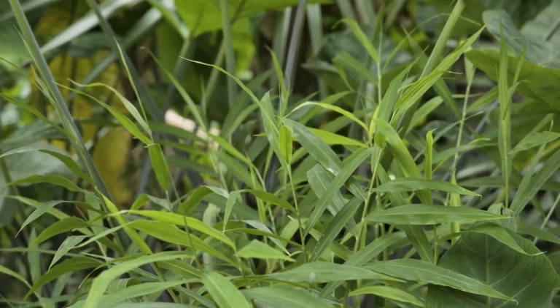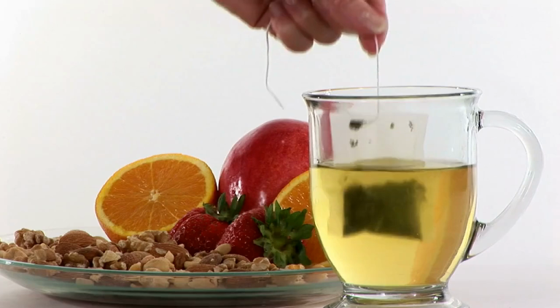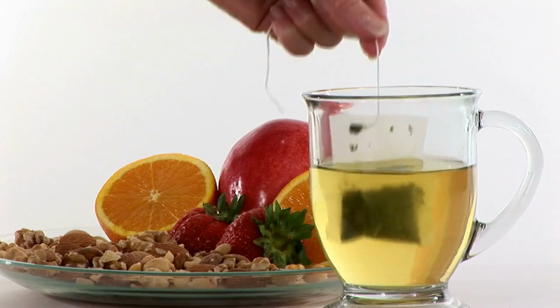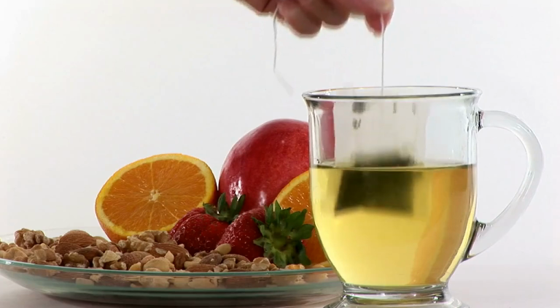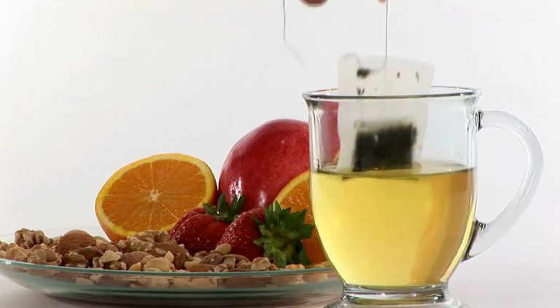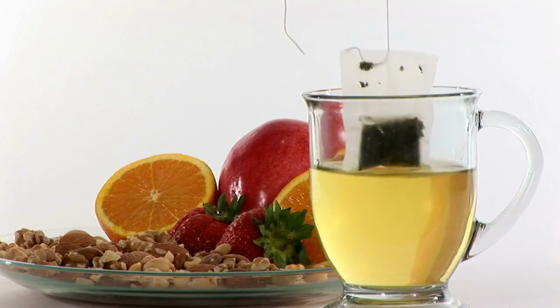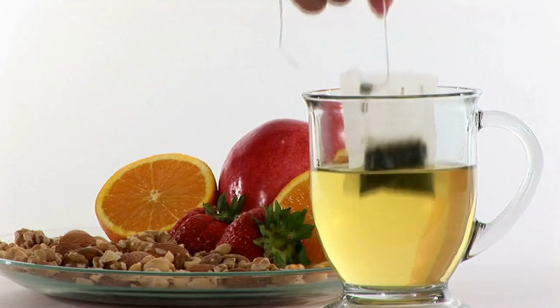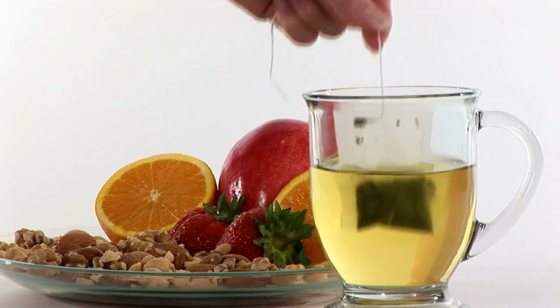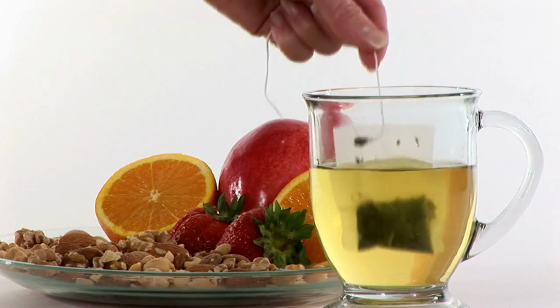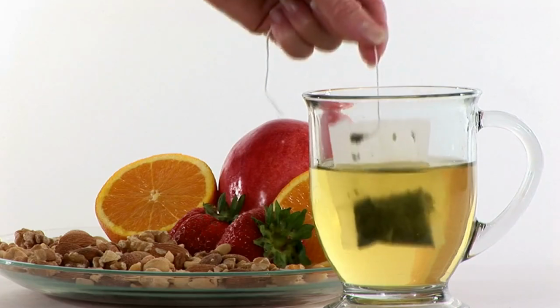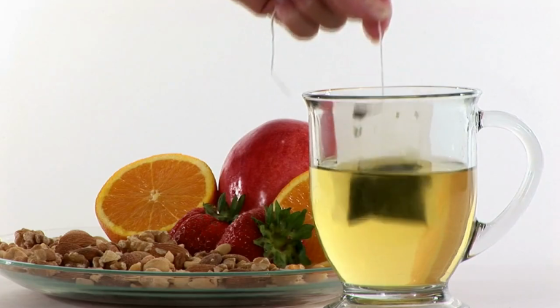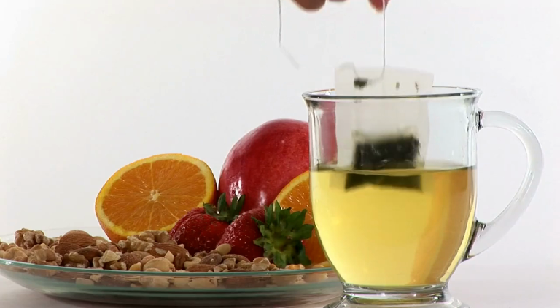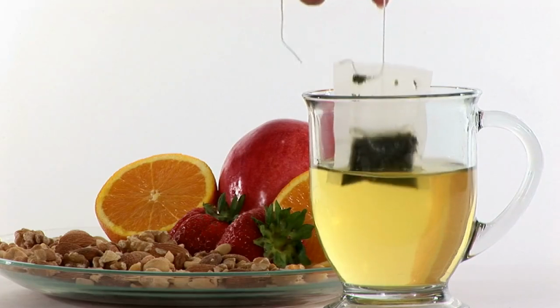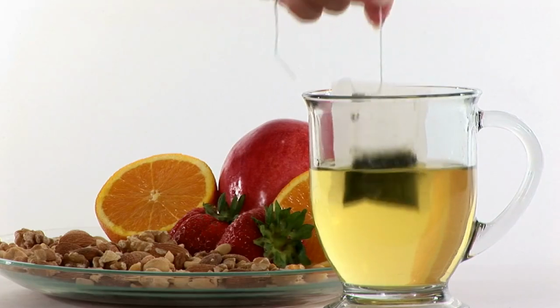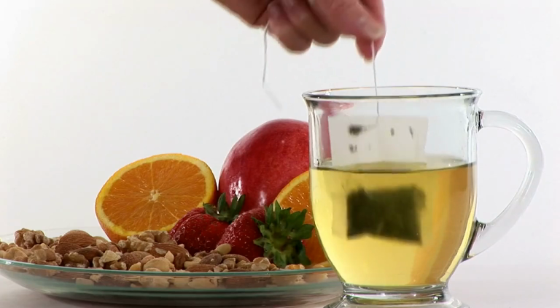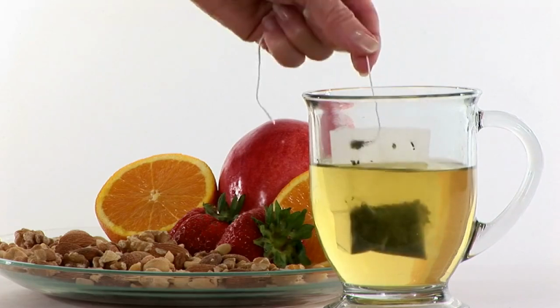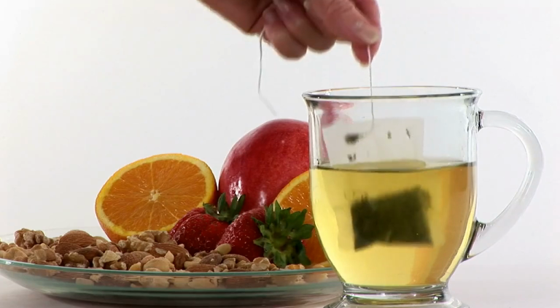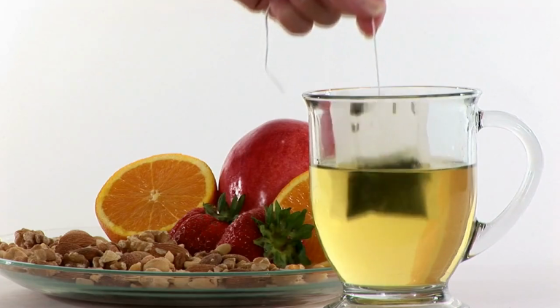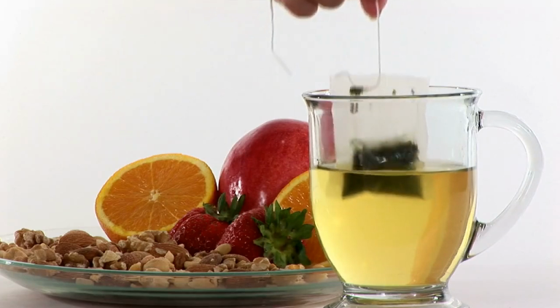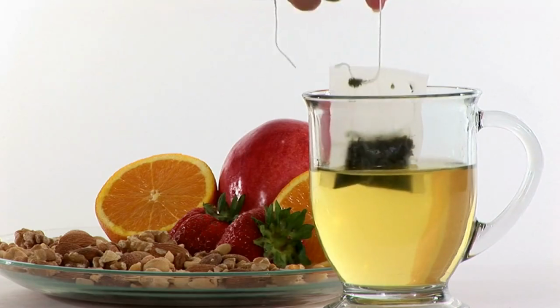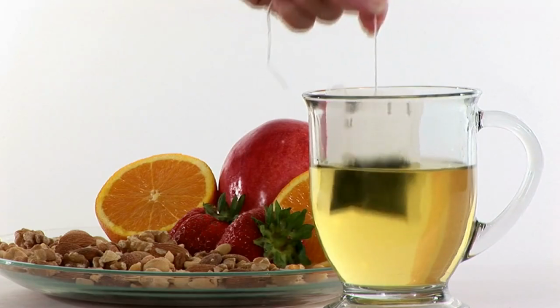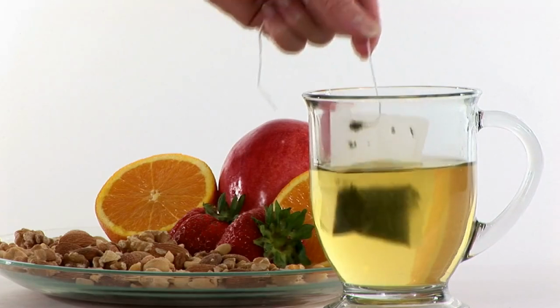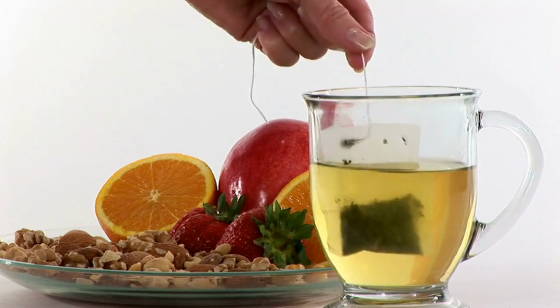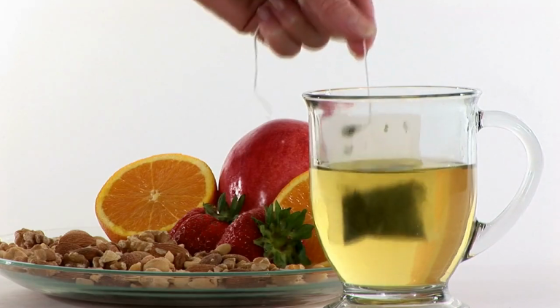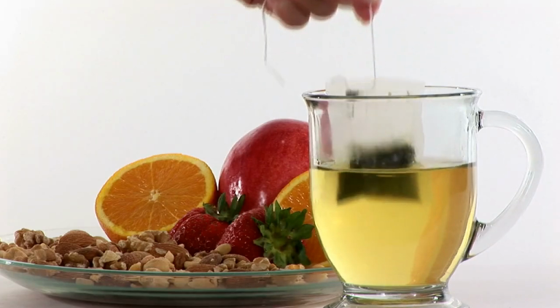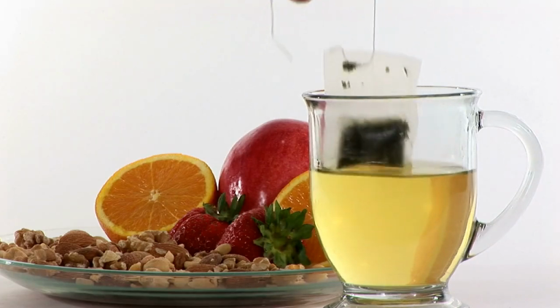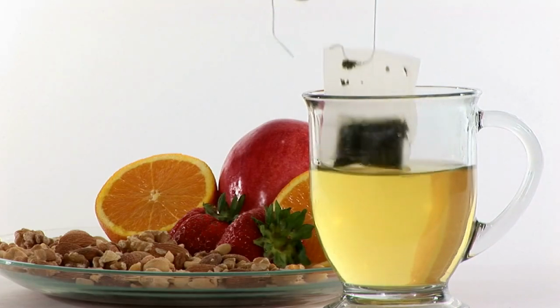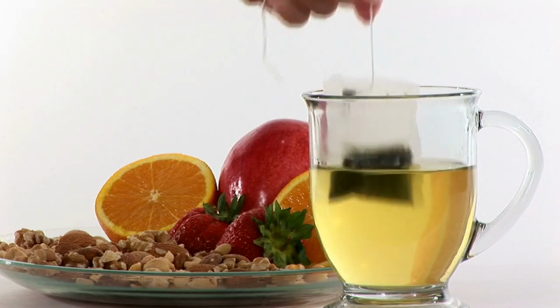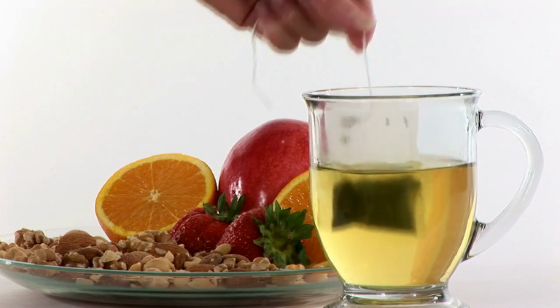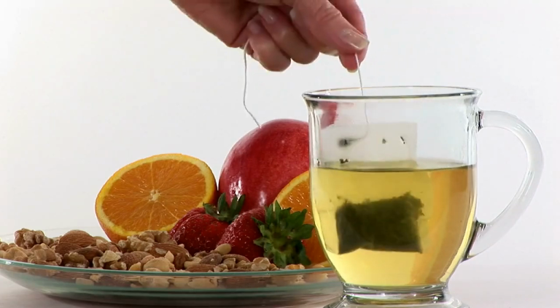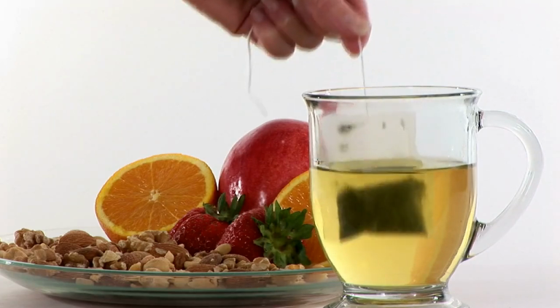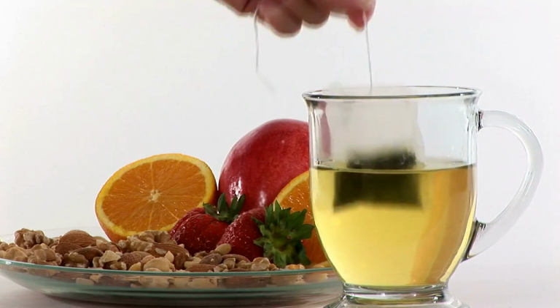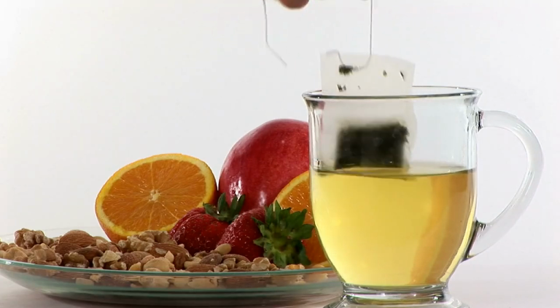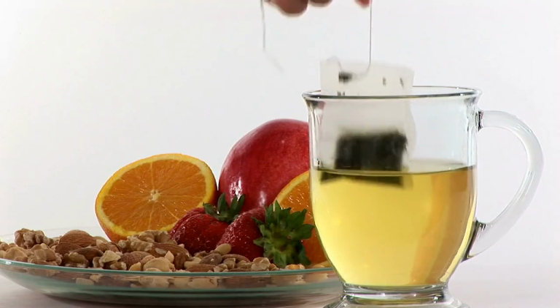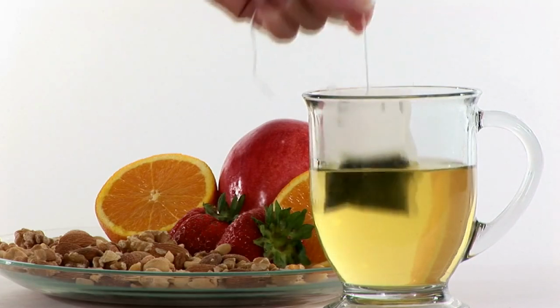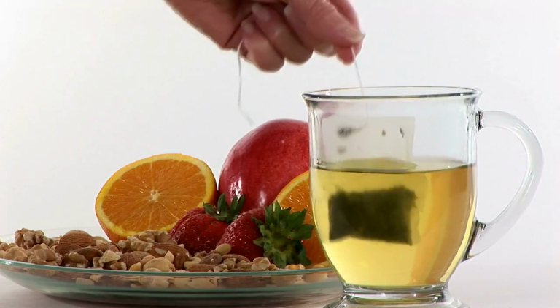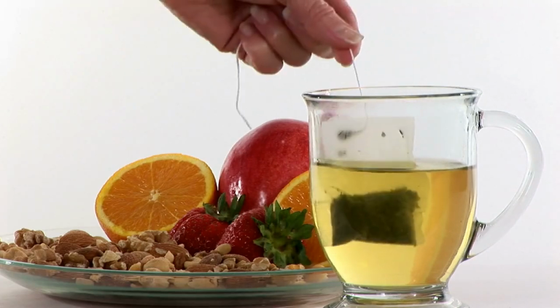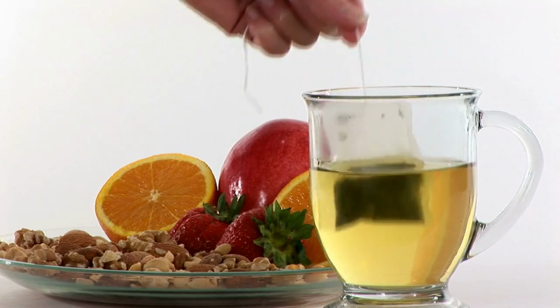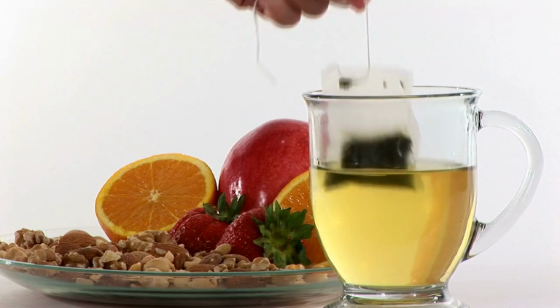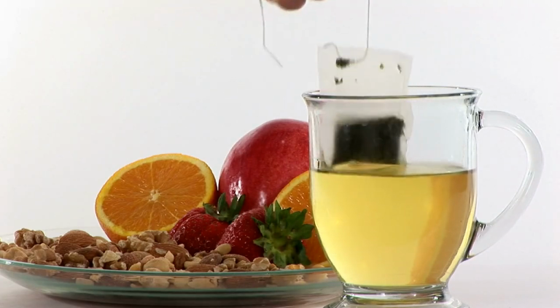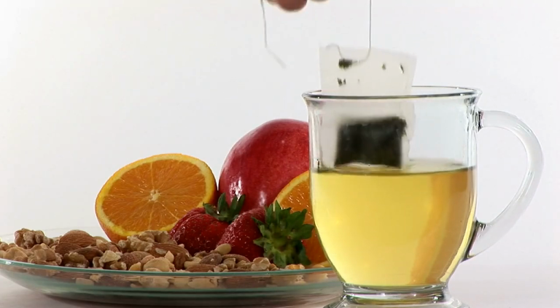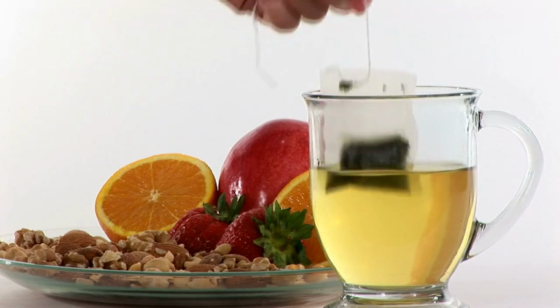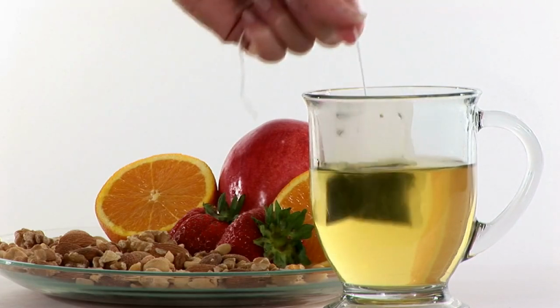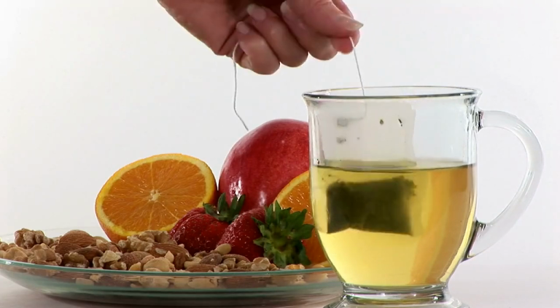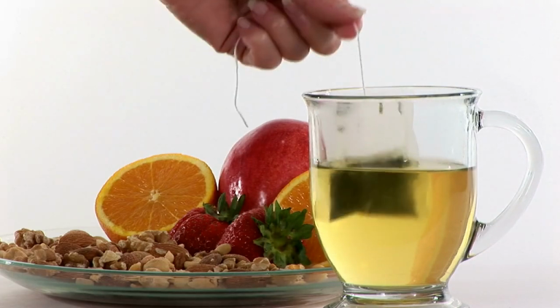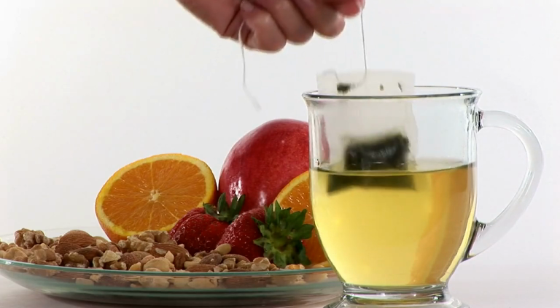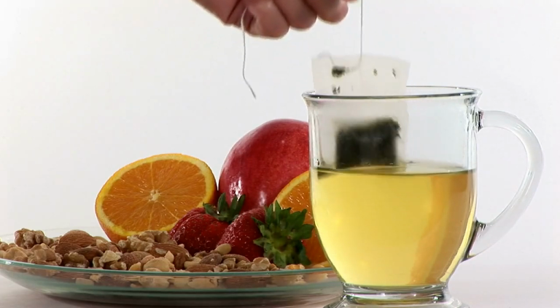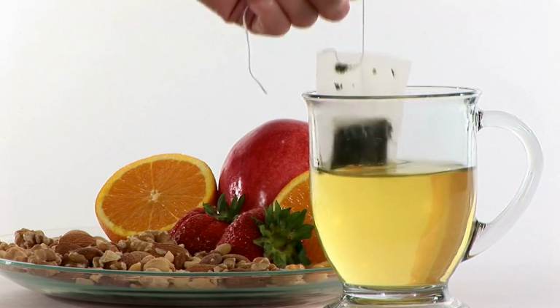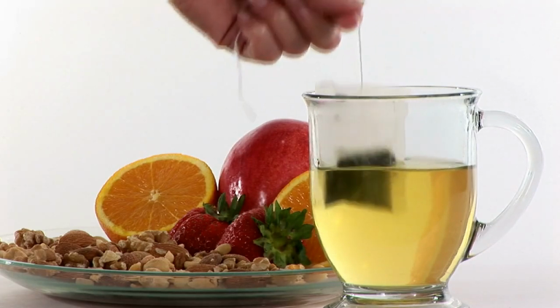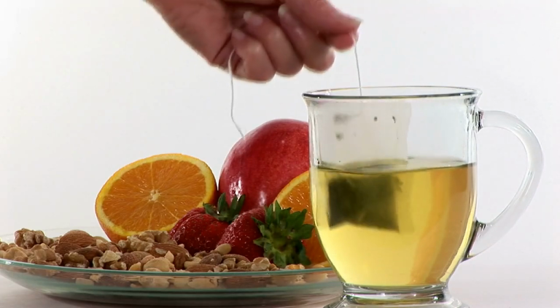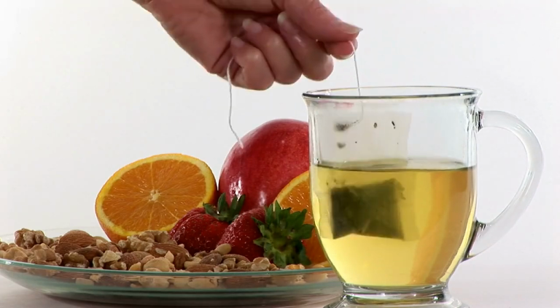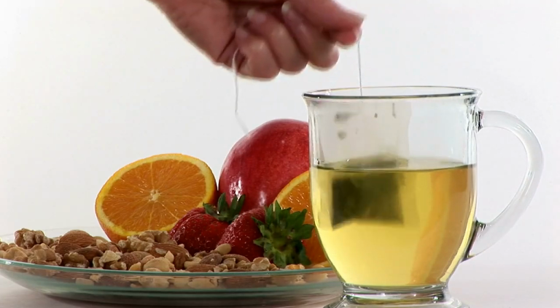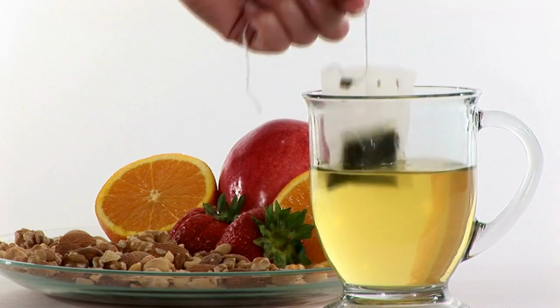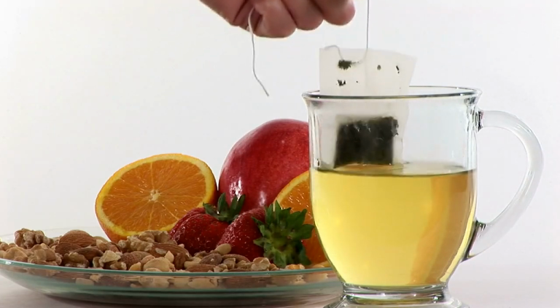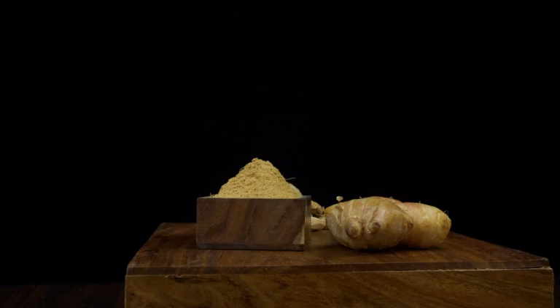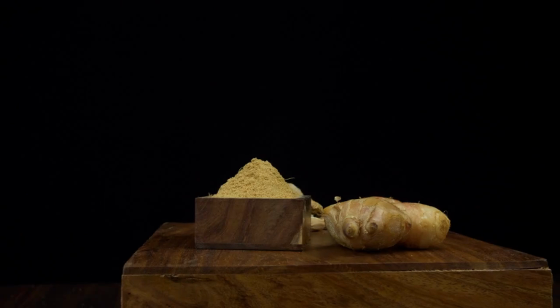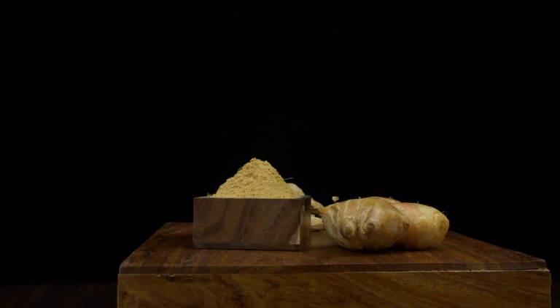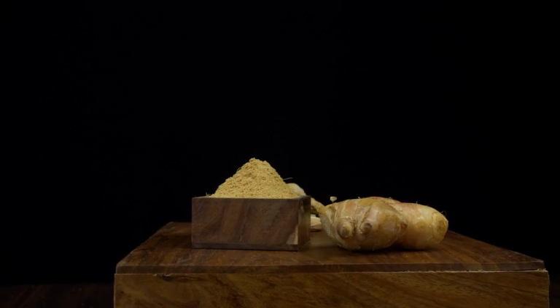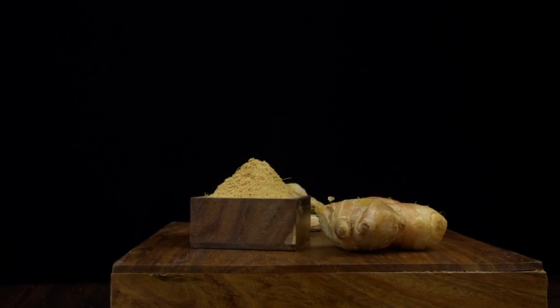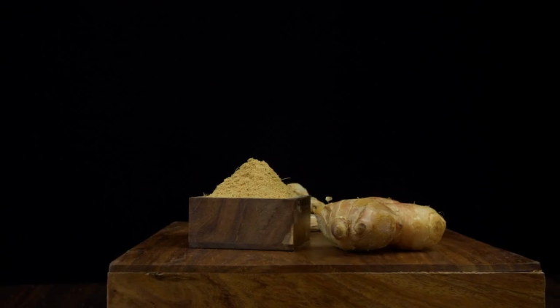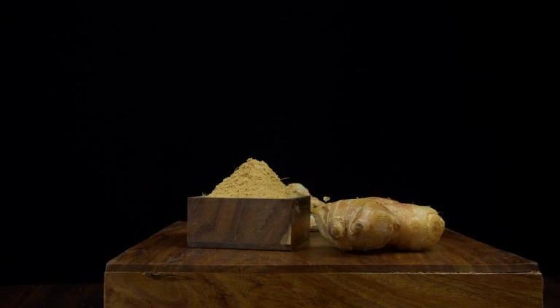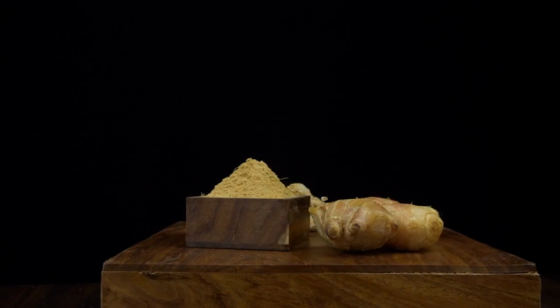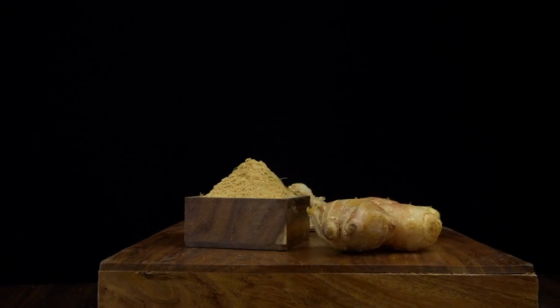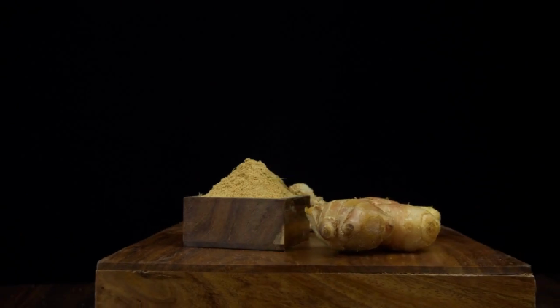Anti-cancer properties: some studies suggest that ginger powder may have anti-cancer properties. Its antioxidants can help prevent oxidative stress and reduce the risk of certain types of cancer.